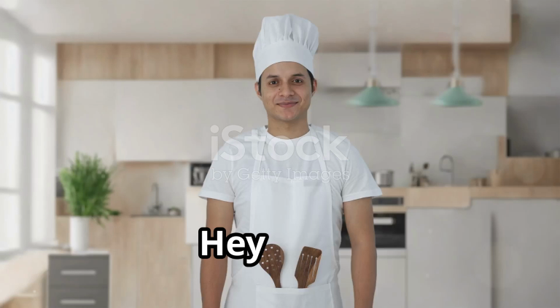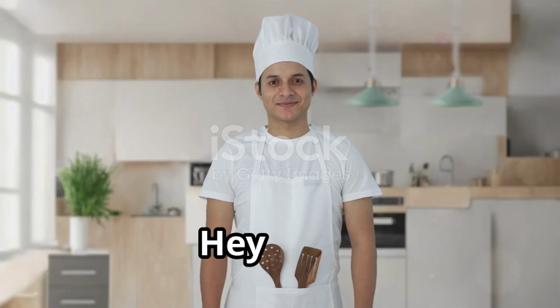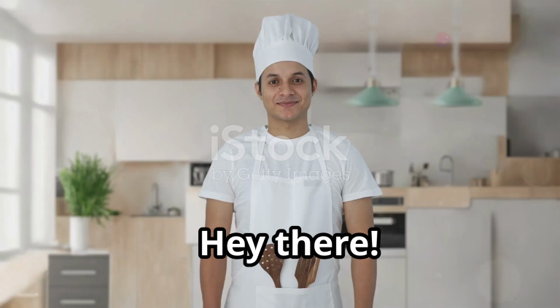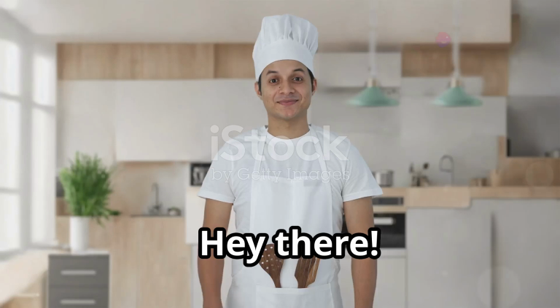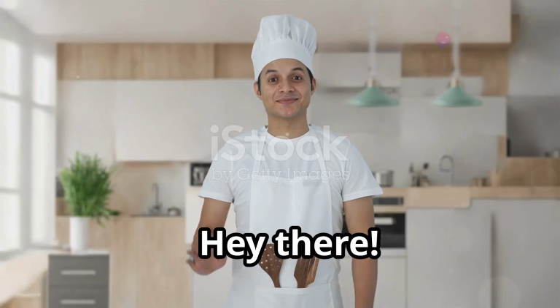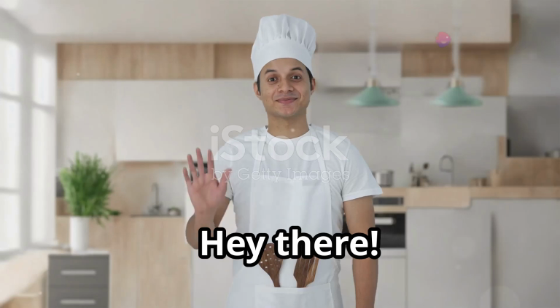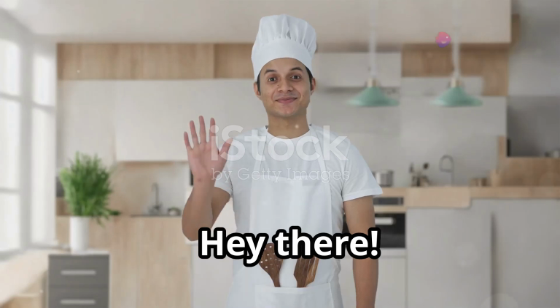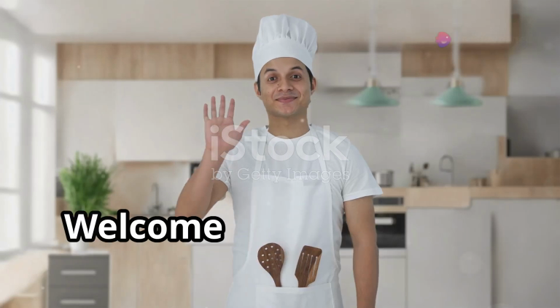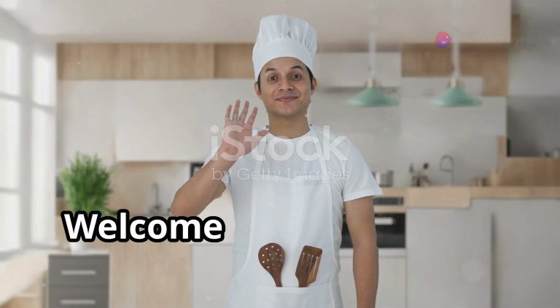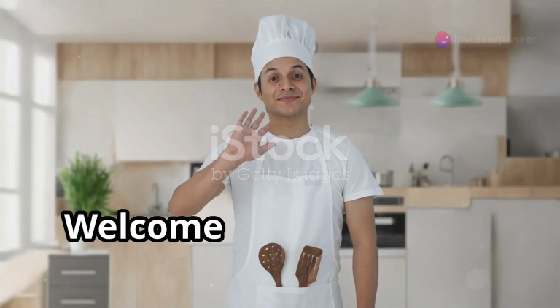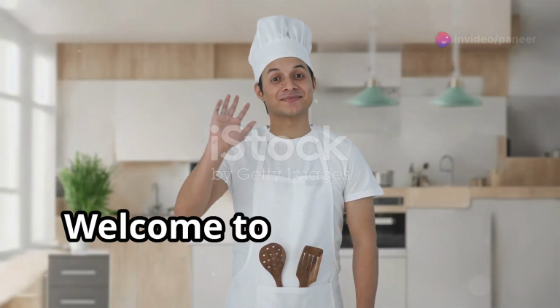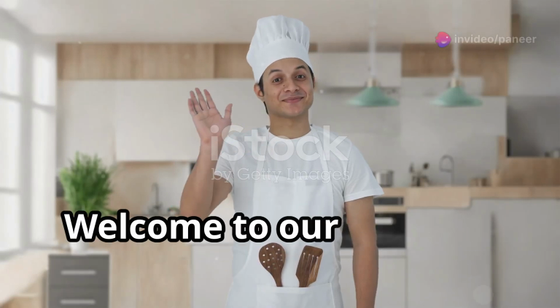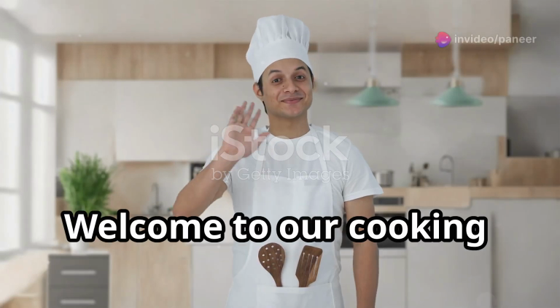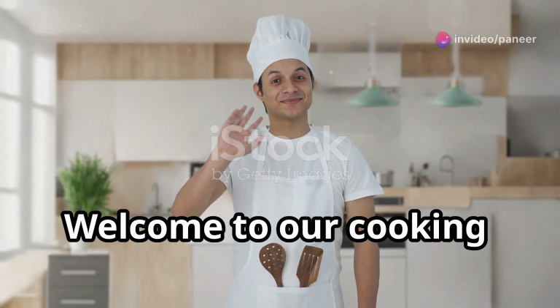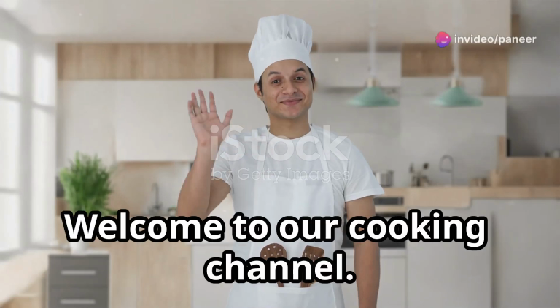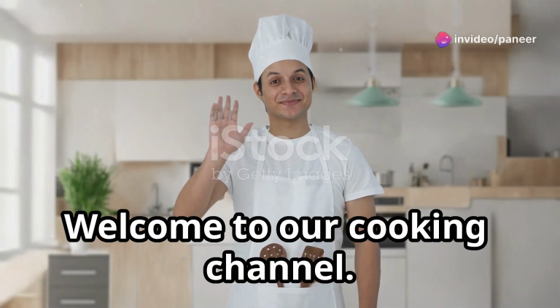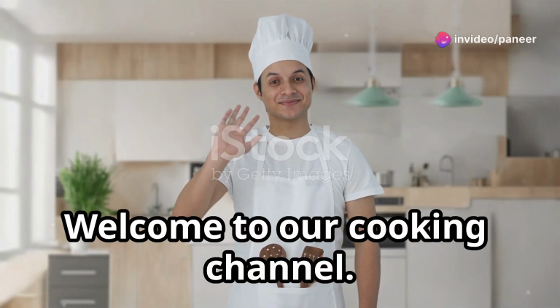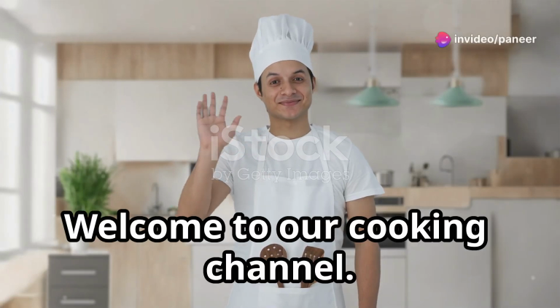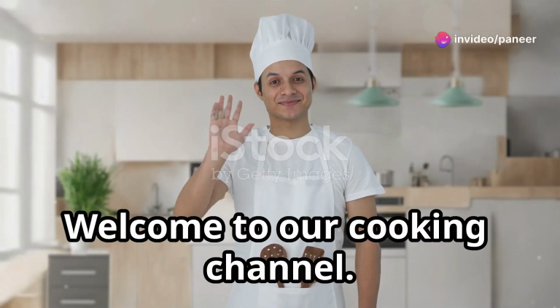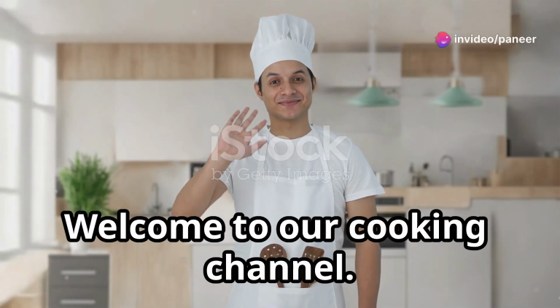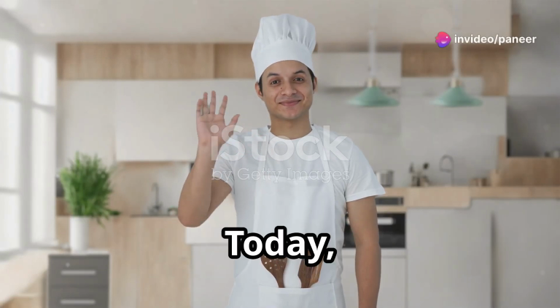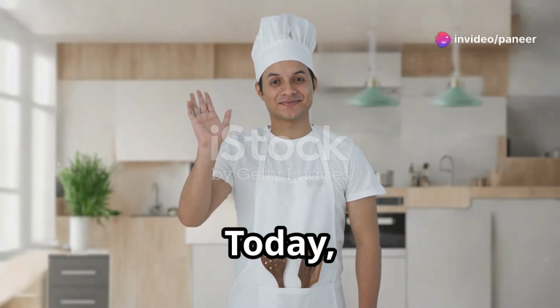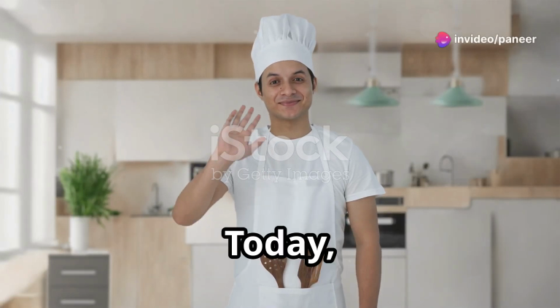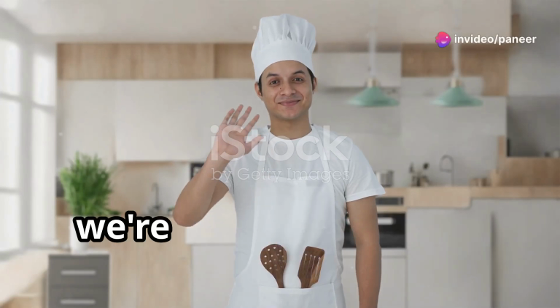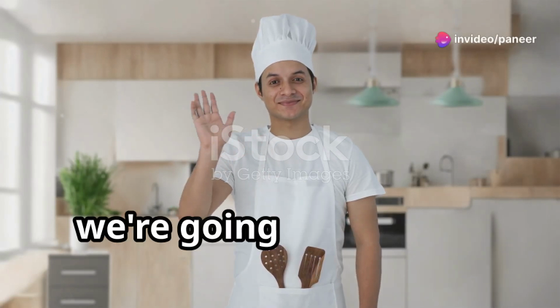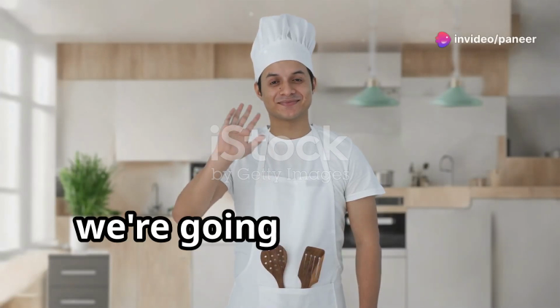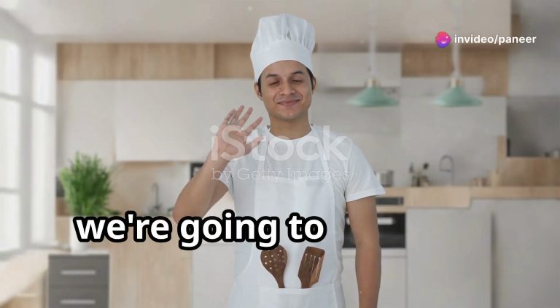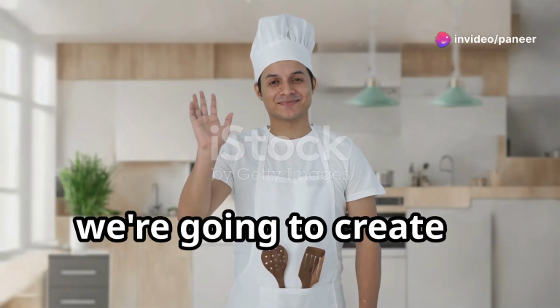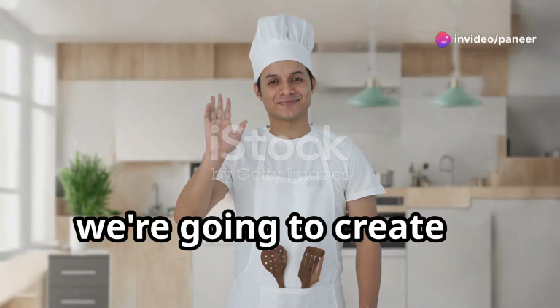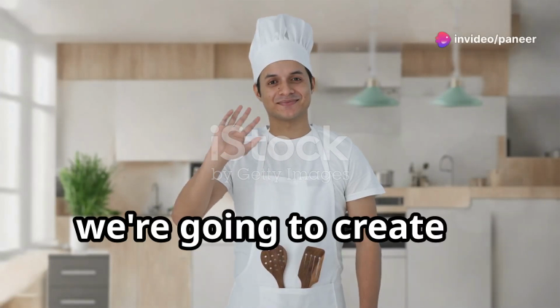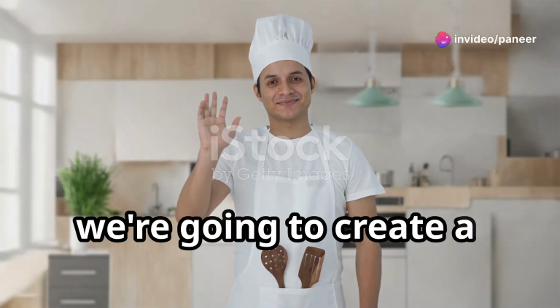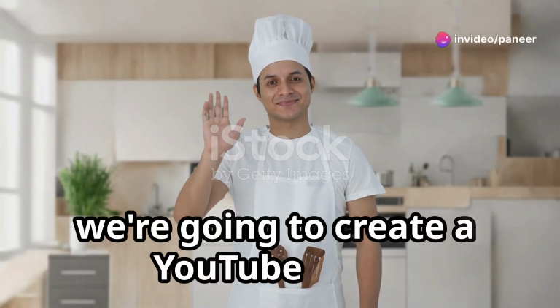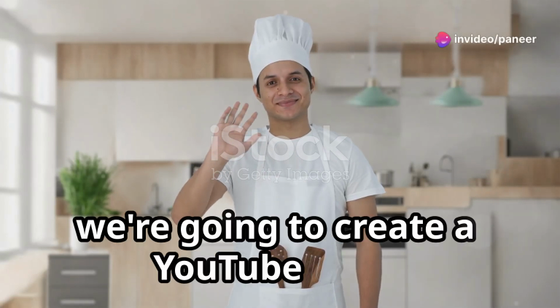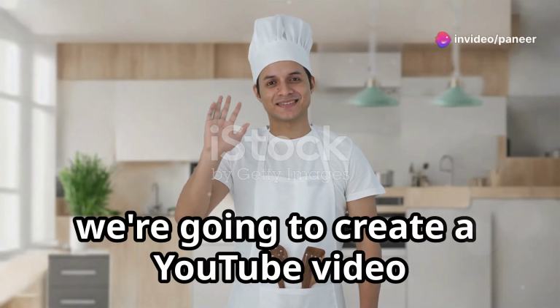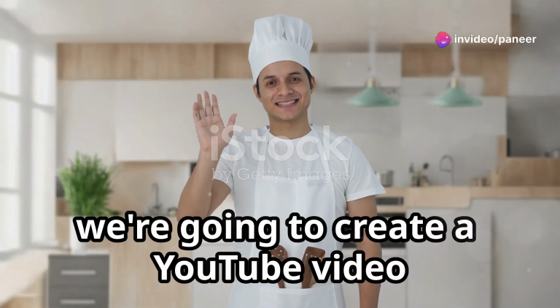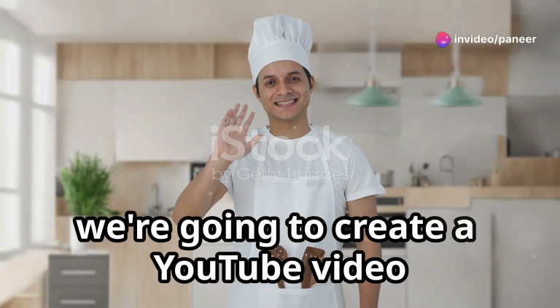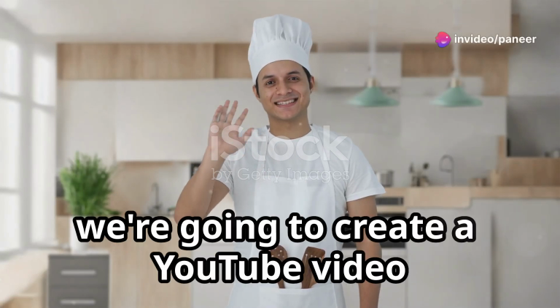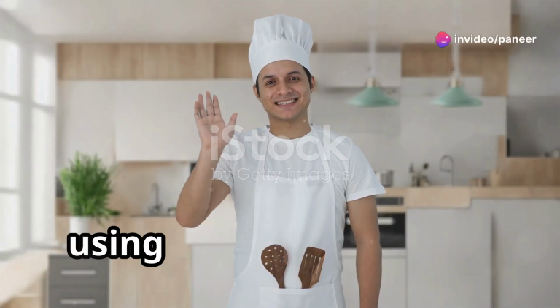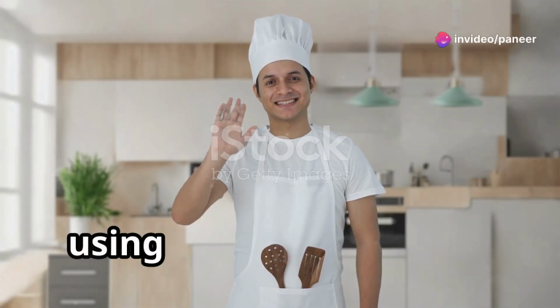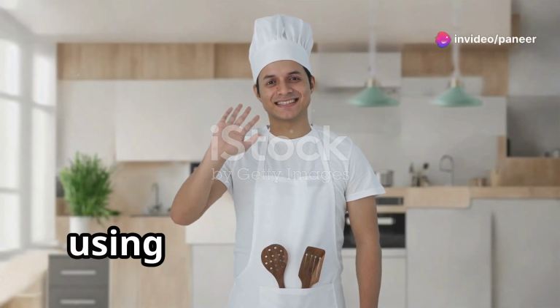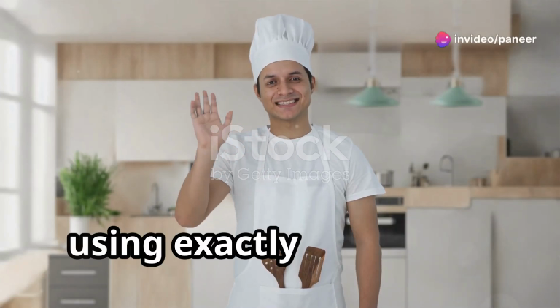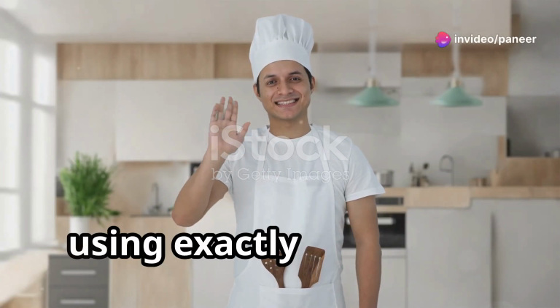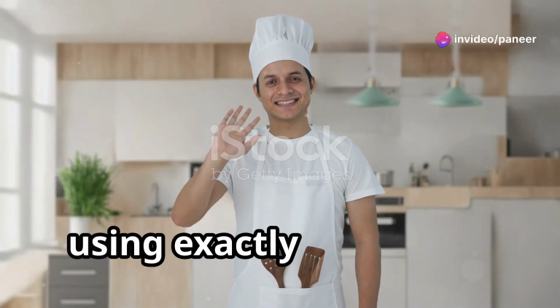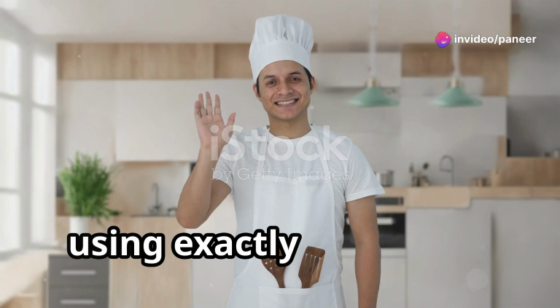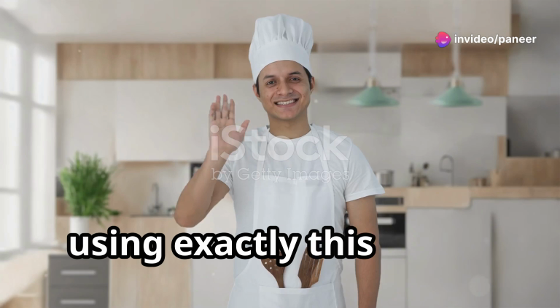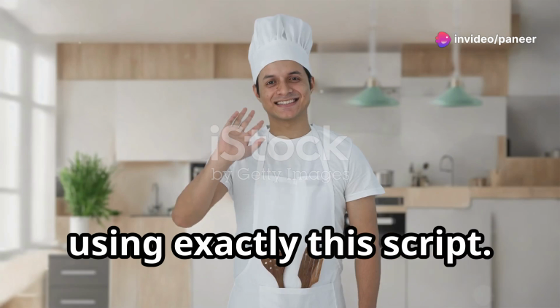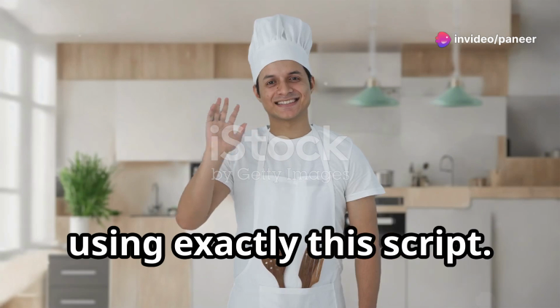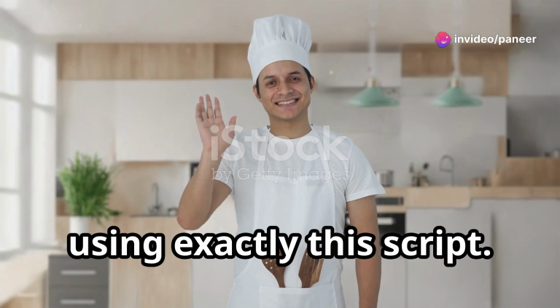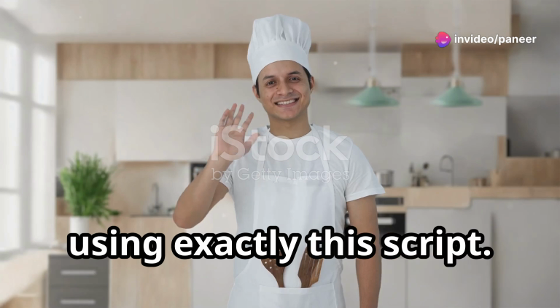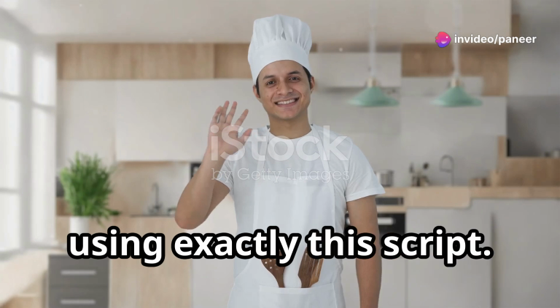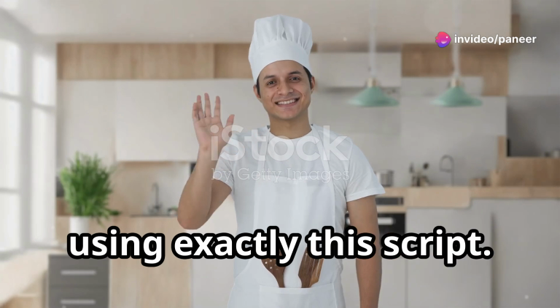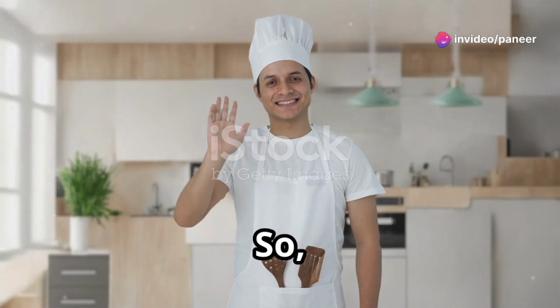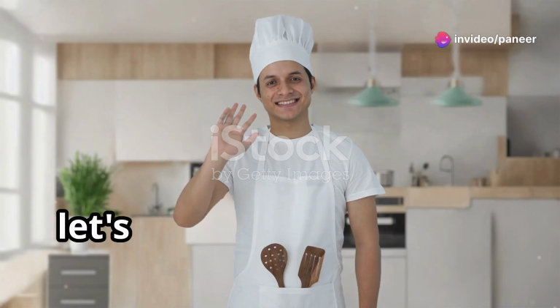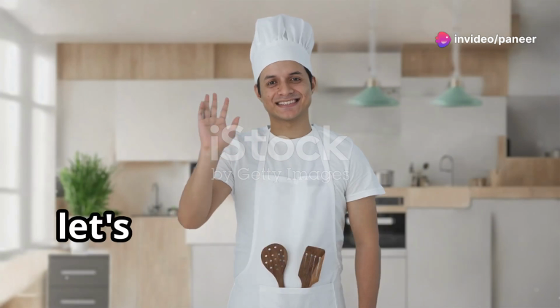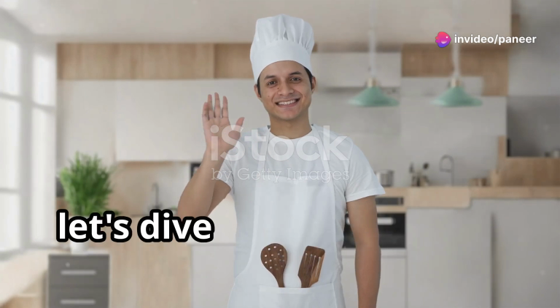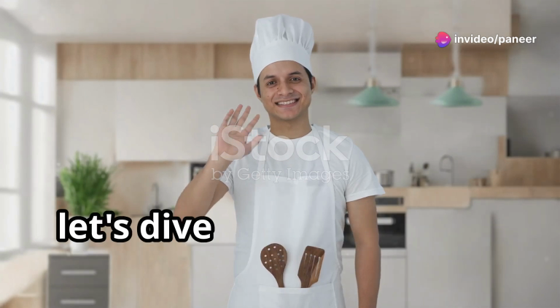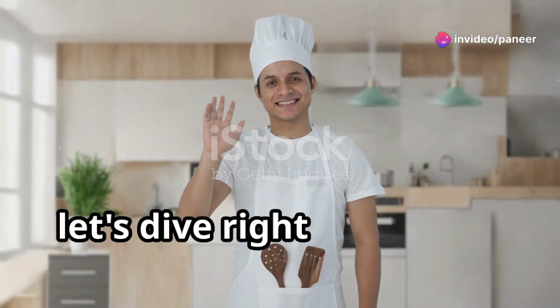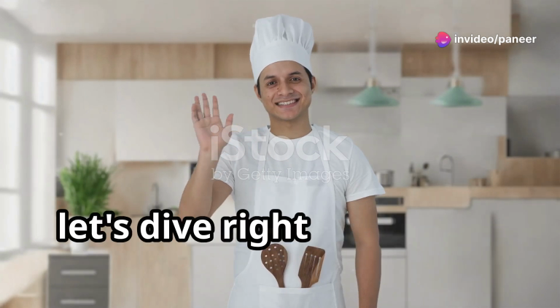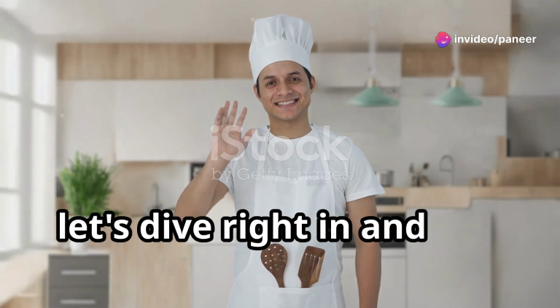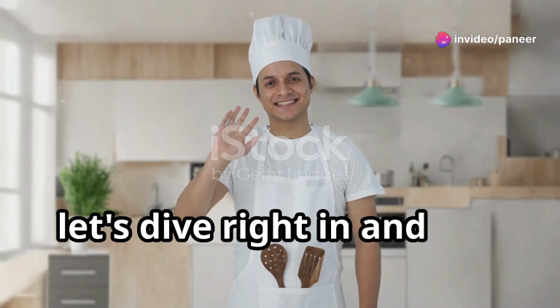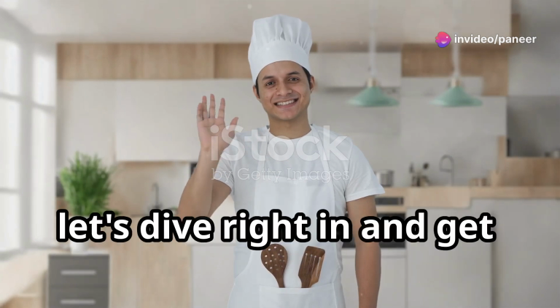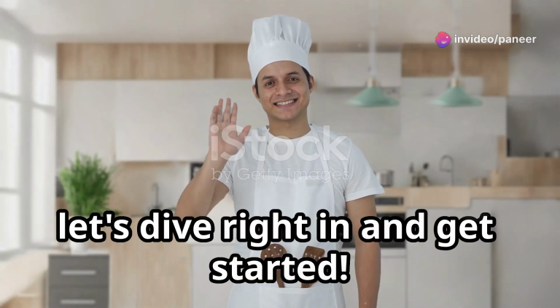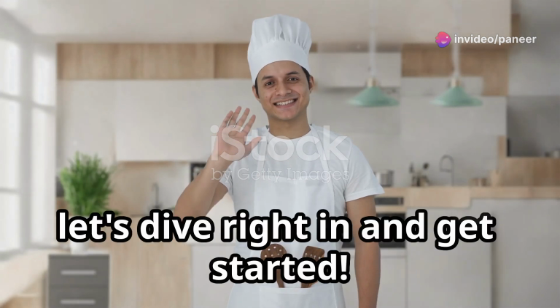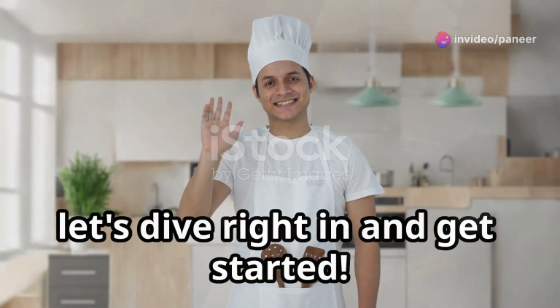Hey there! Welcome to our cooking channel. Today we're going to create a YouTube video using exactly this script. So let's dive right in and get started.